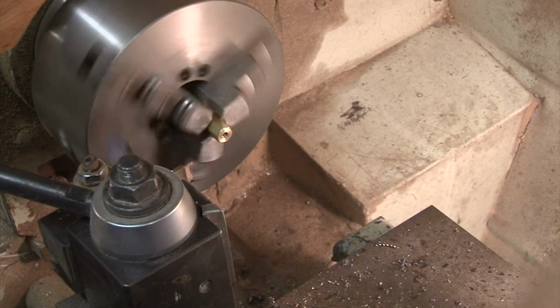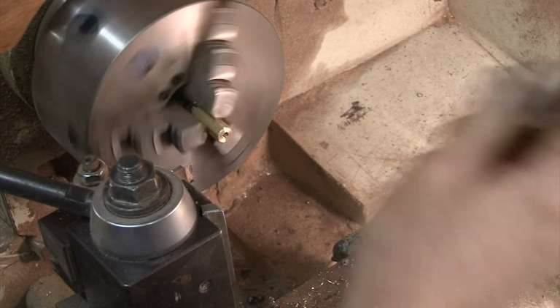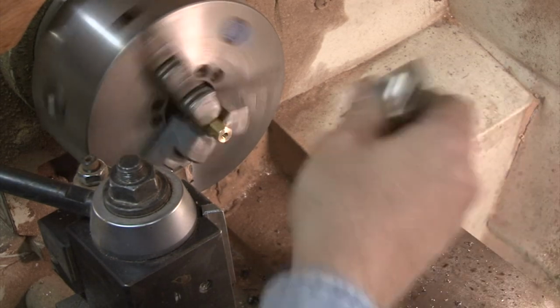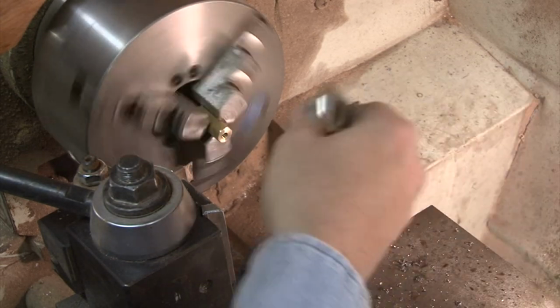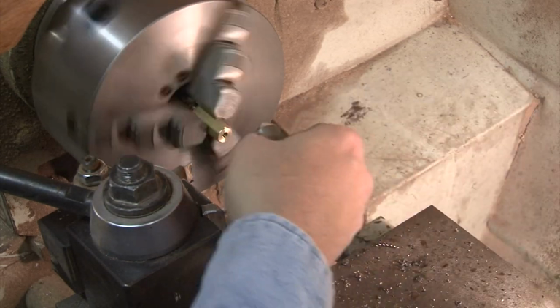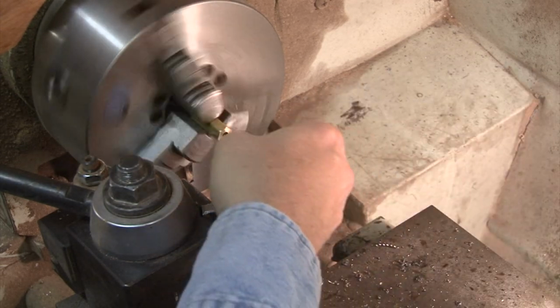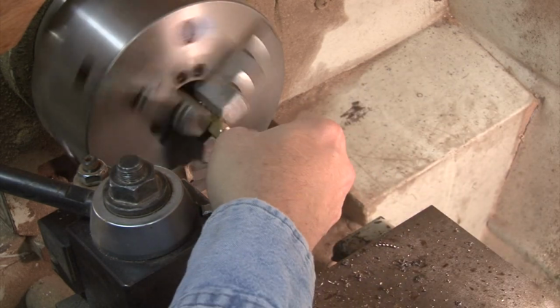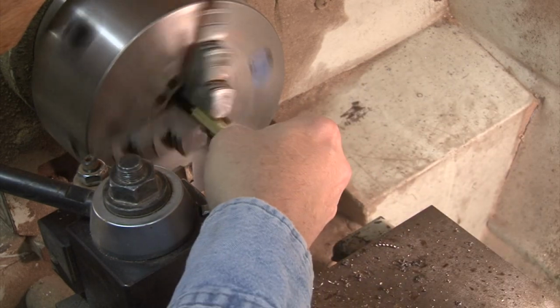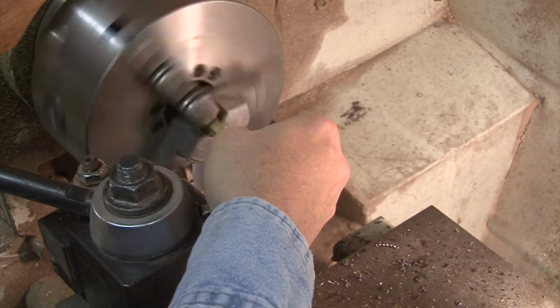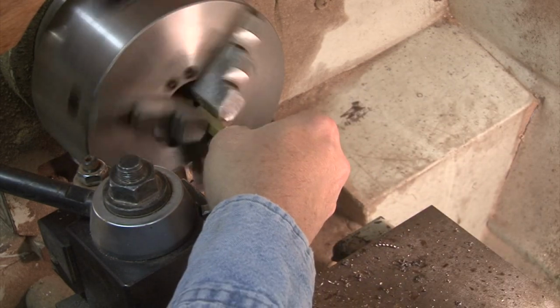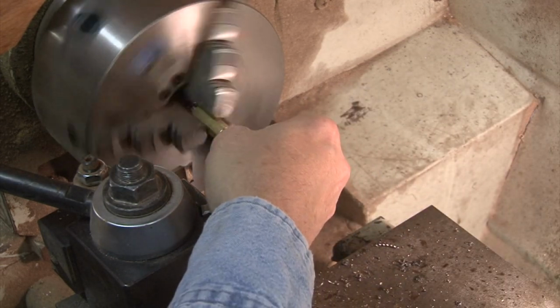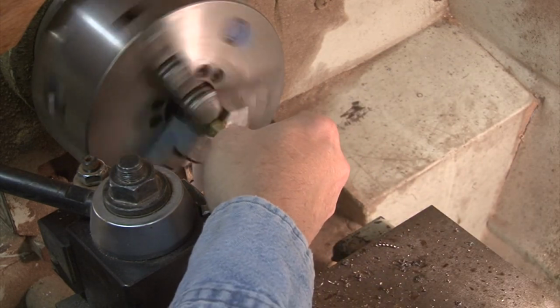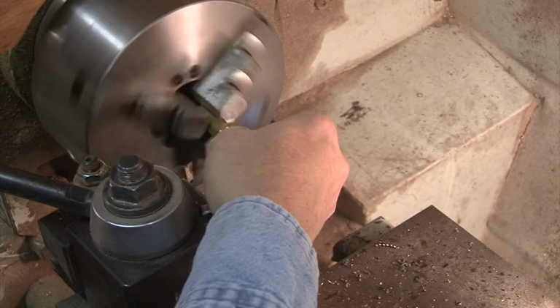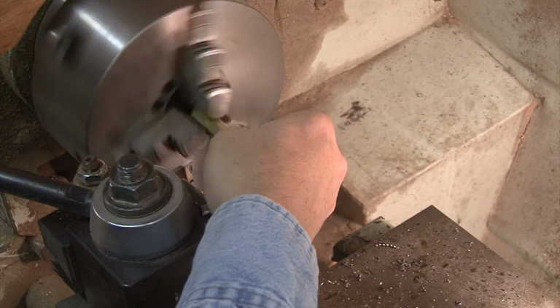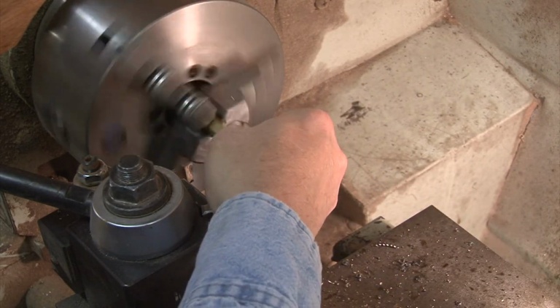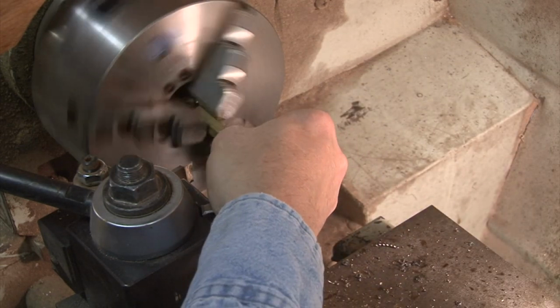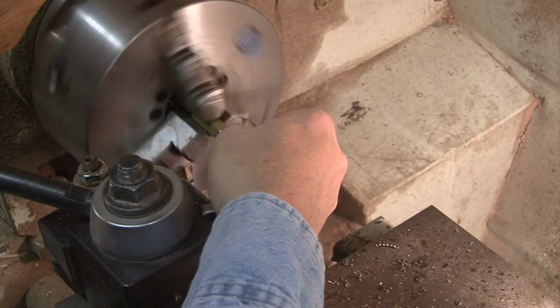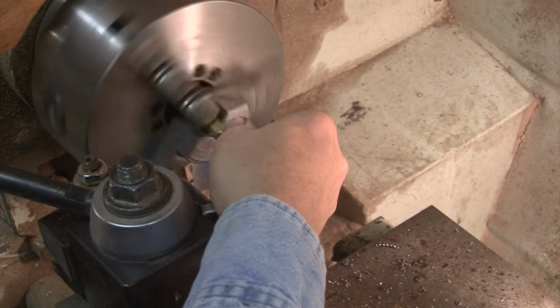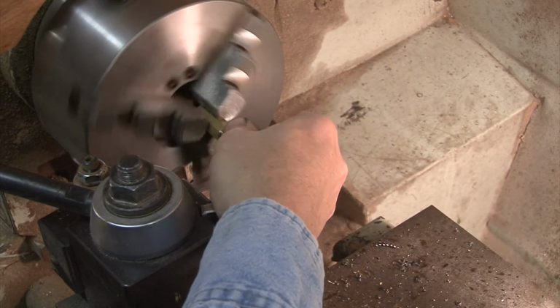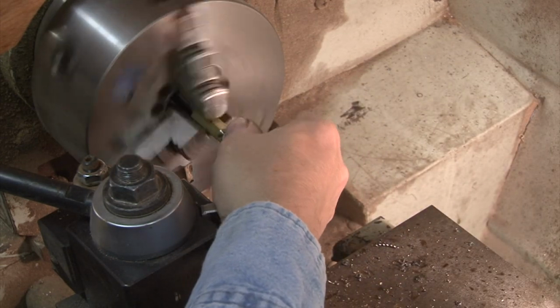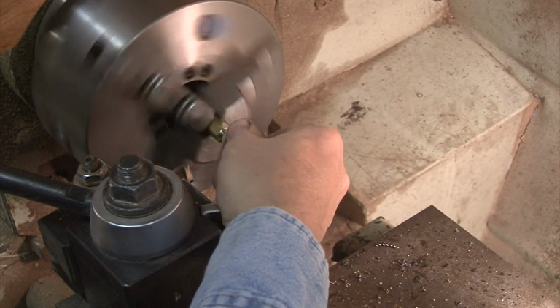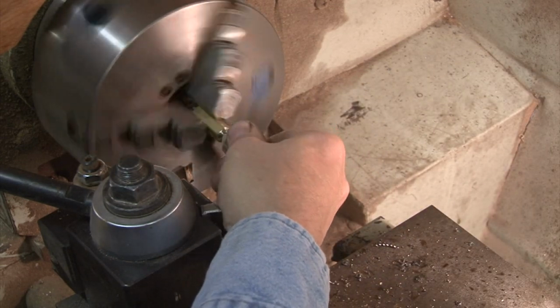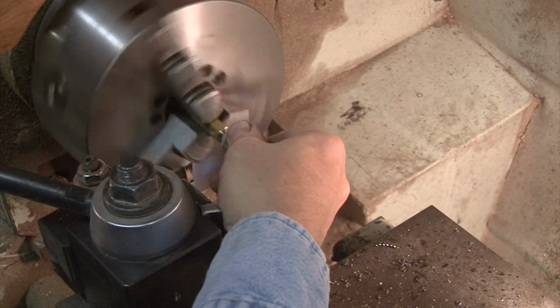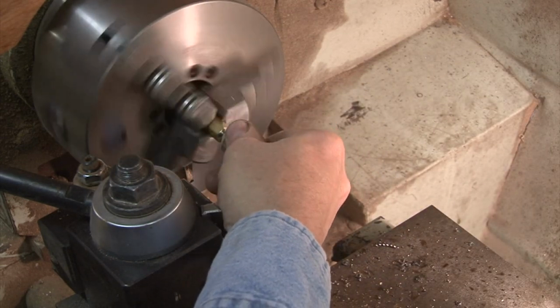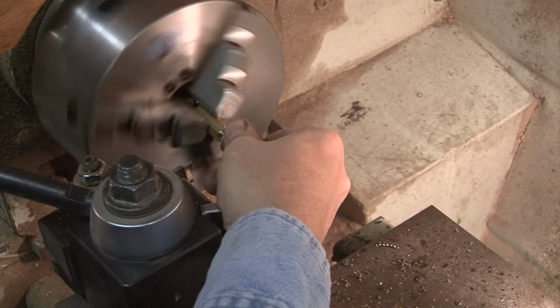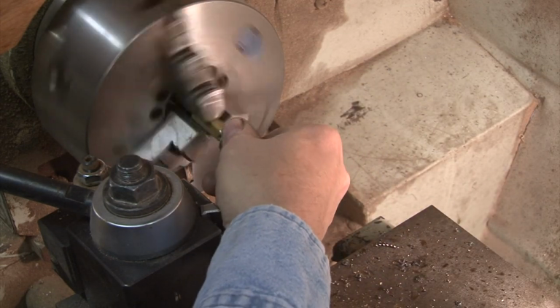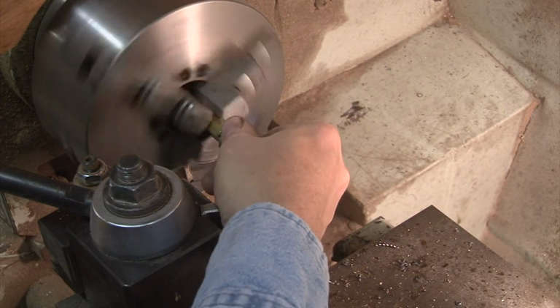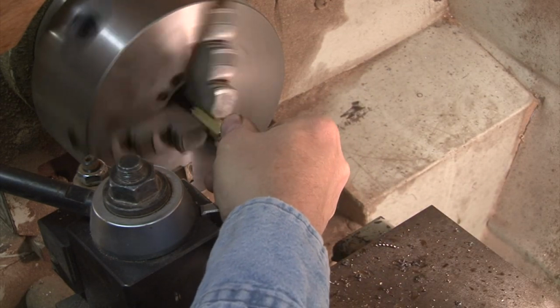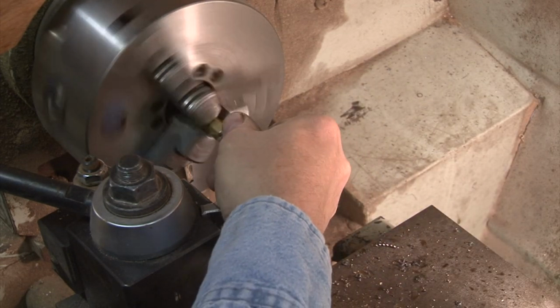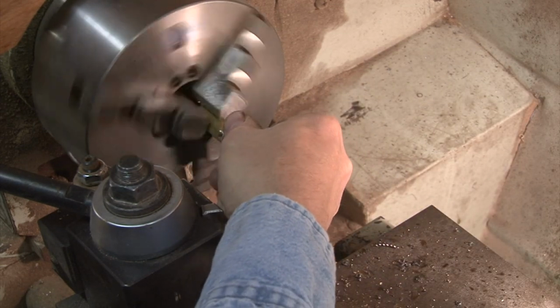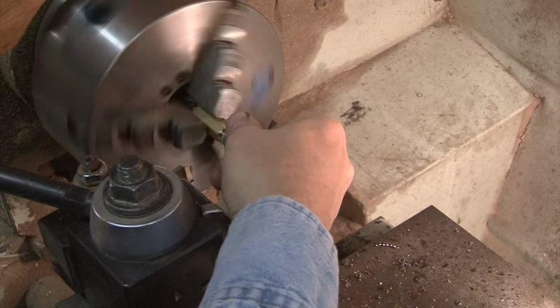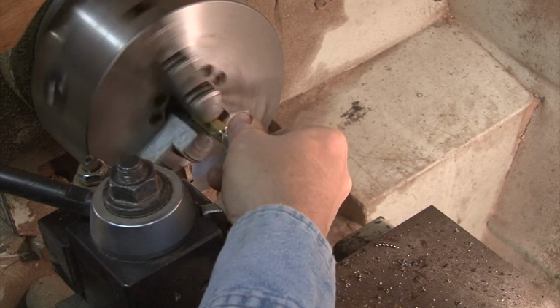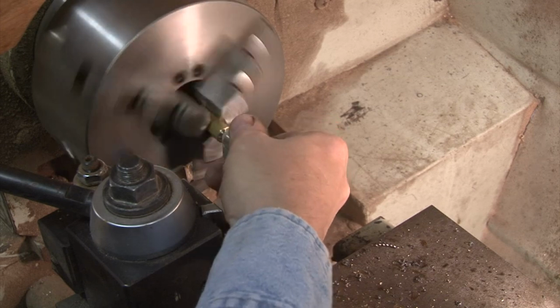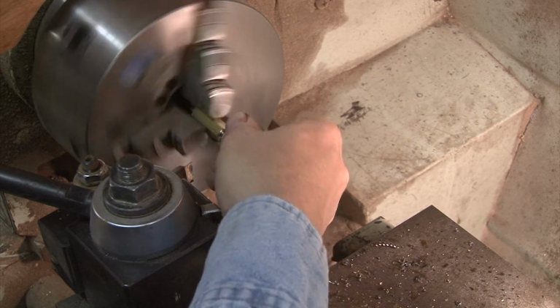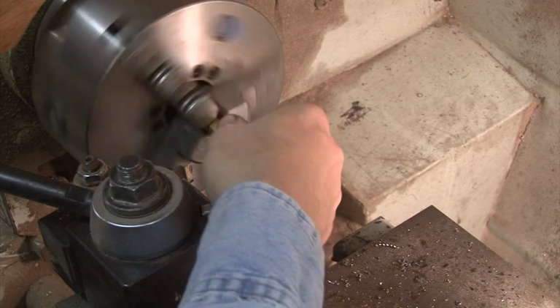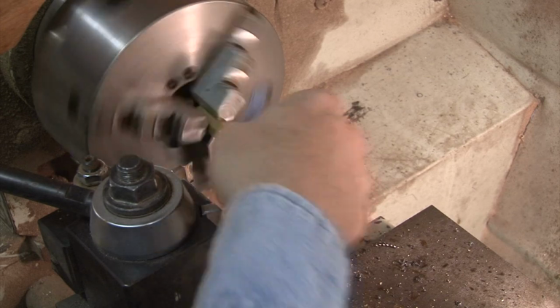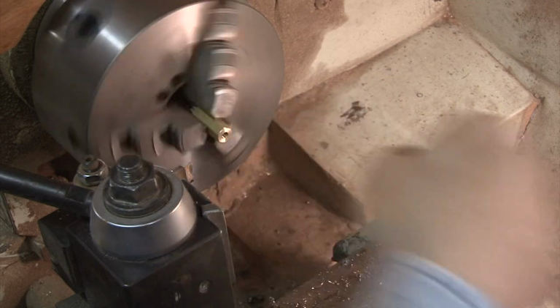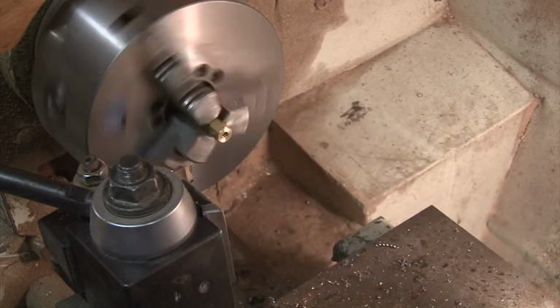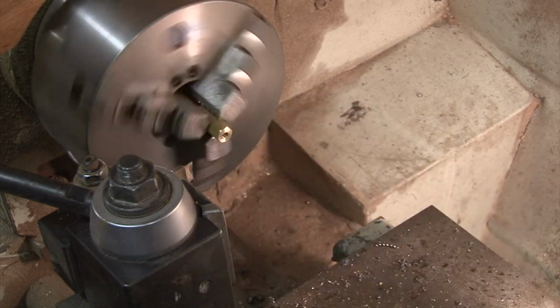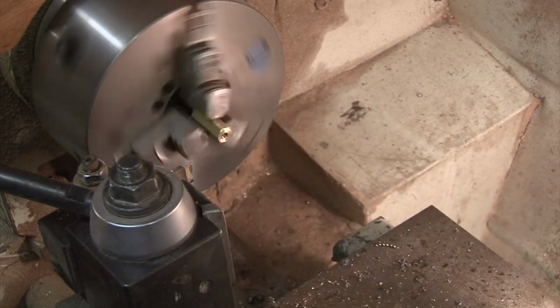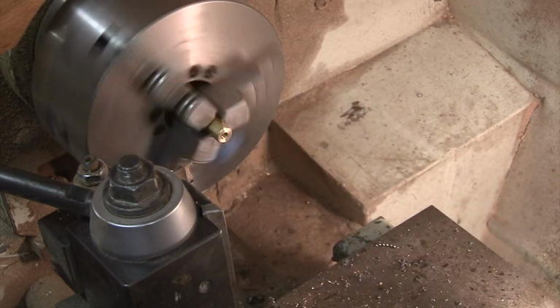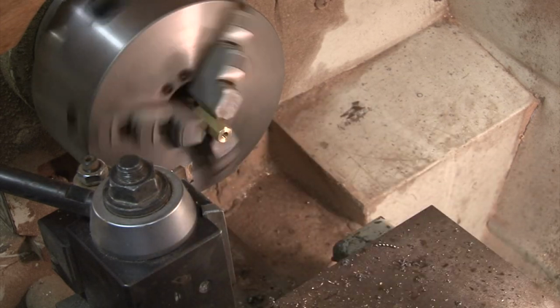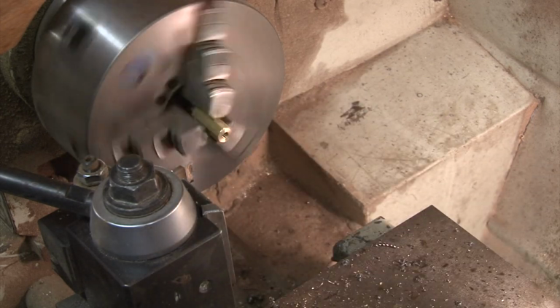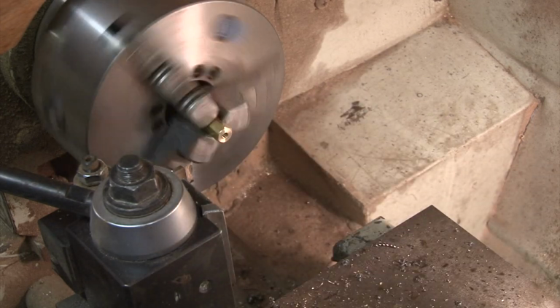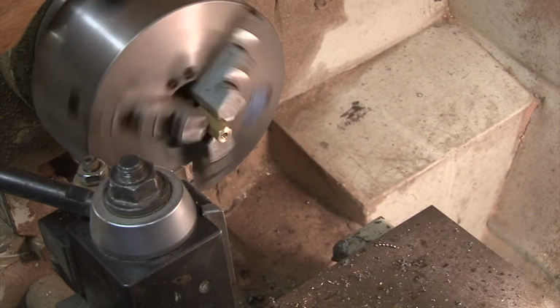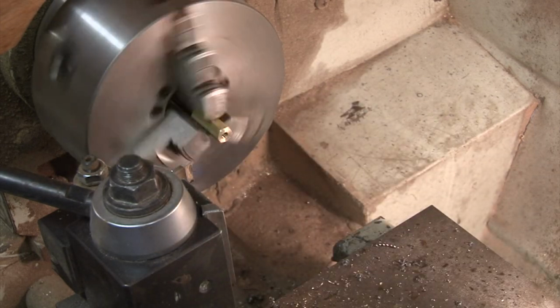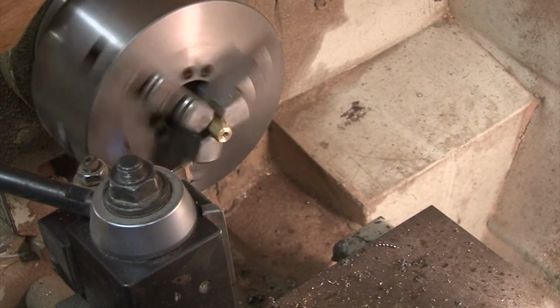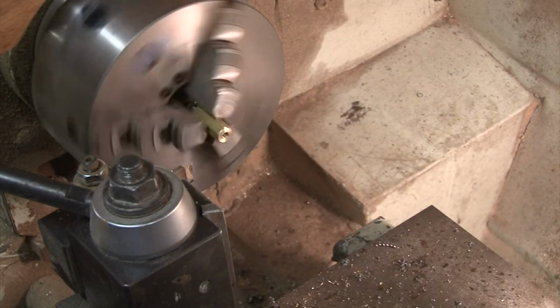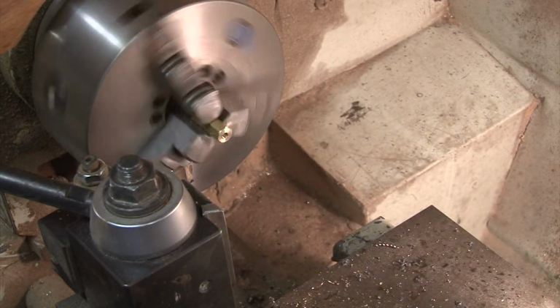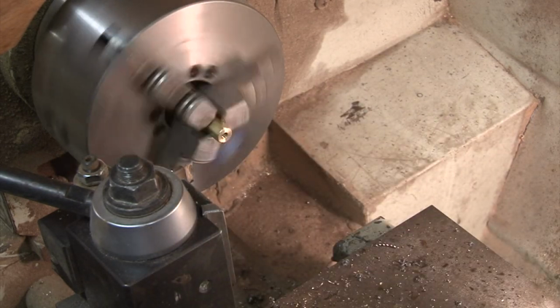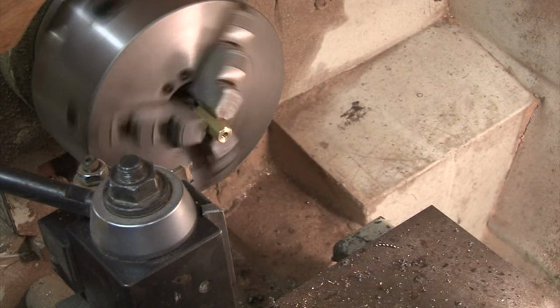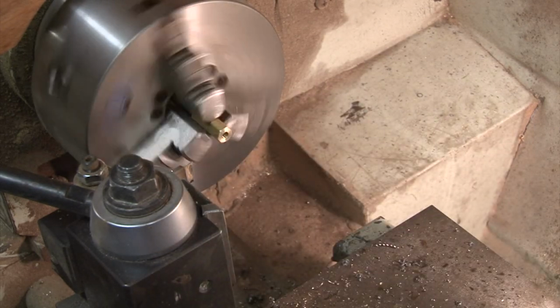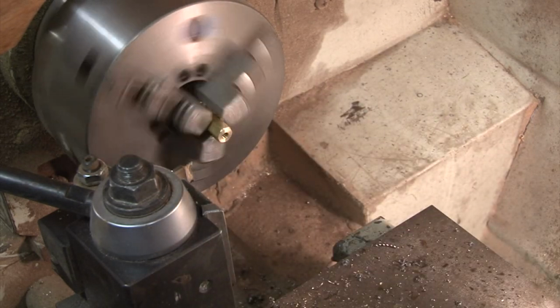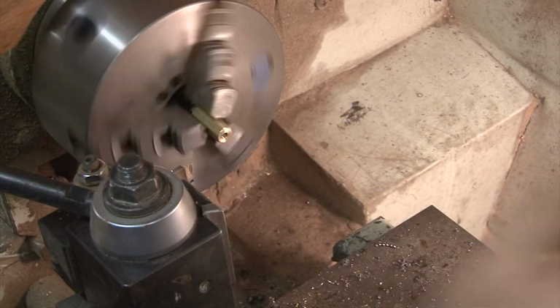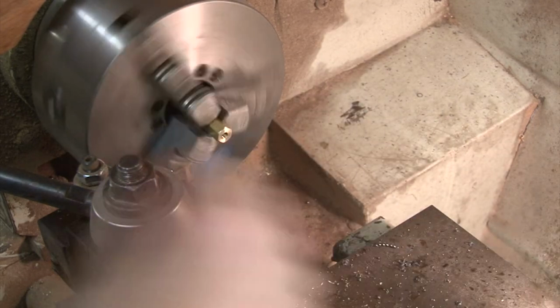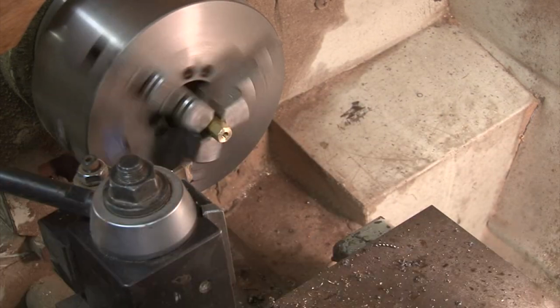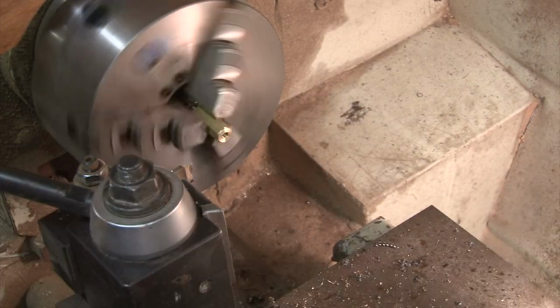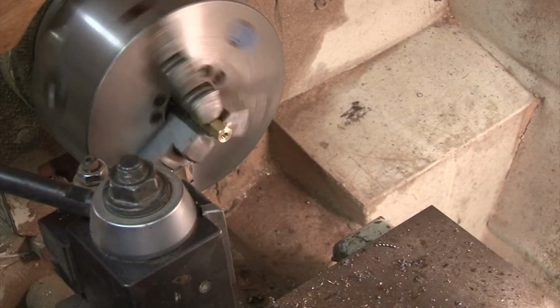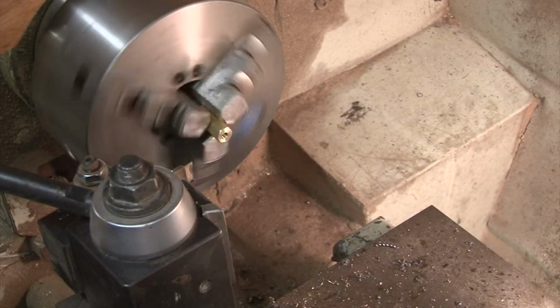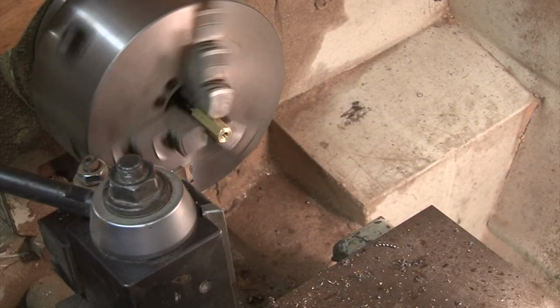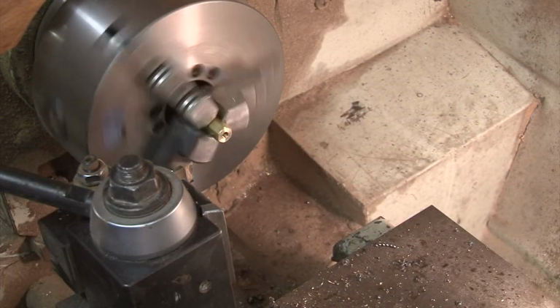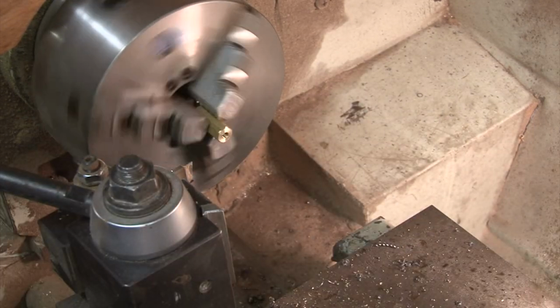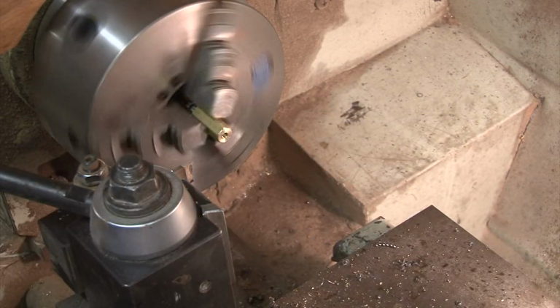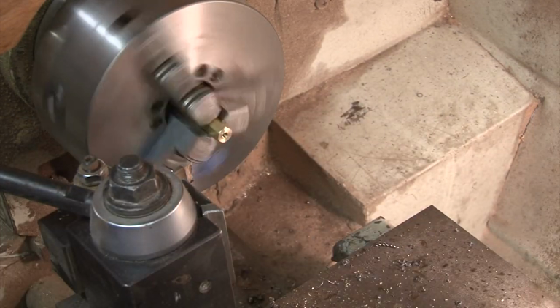And now, deburr your hole a little bit — a little bit of chamfering, which I've already done.